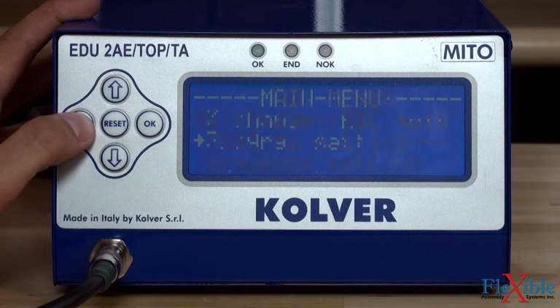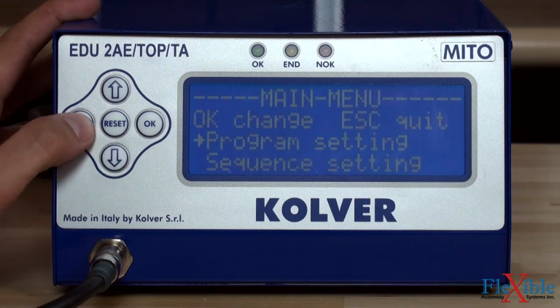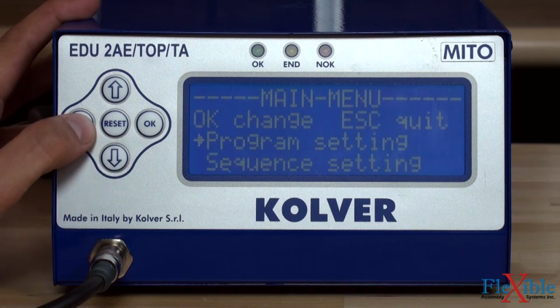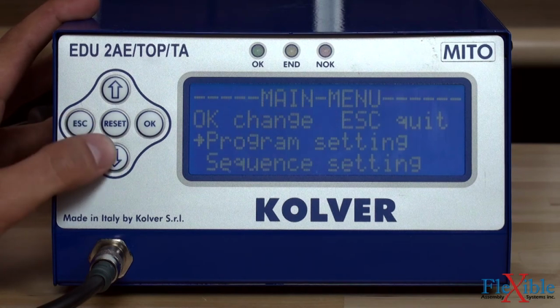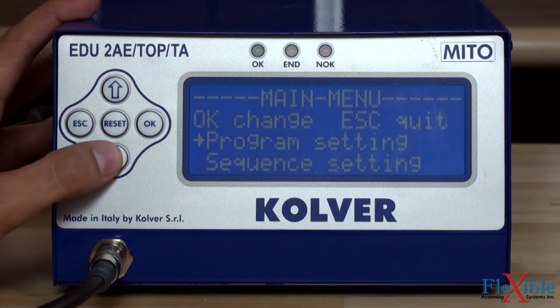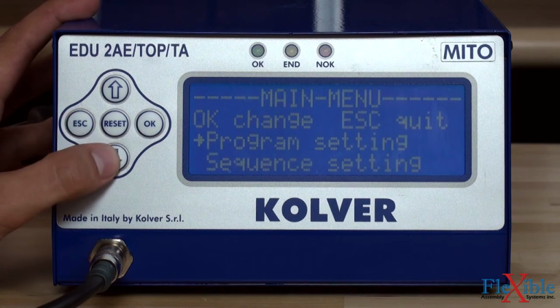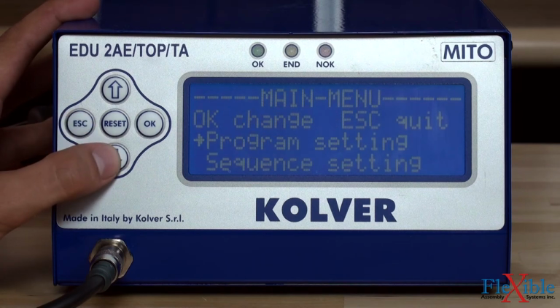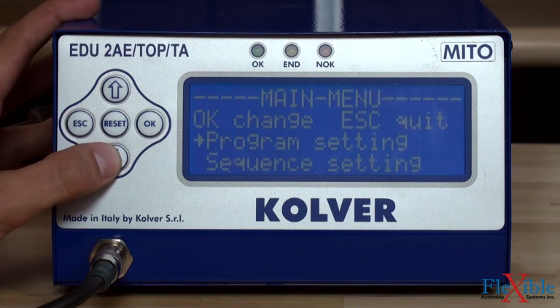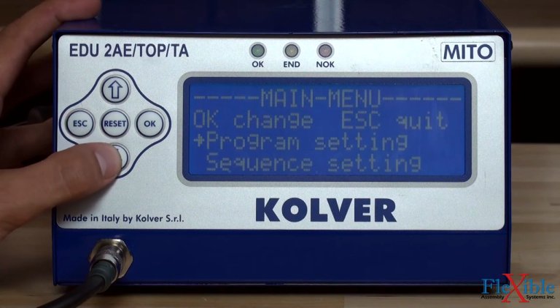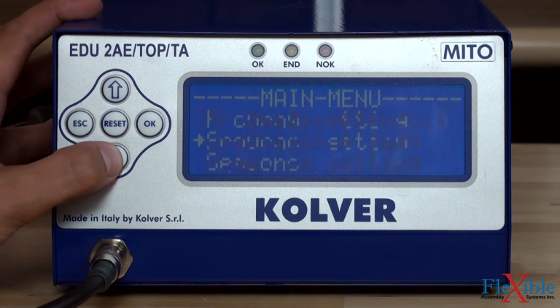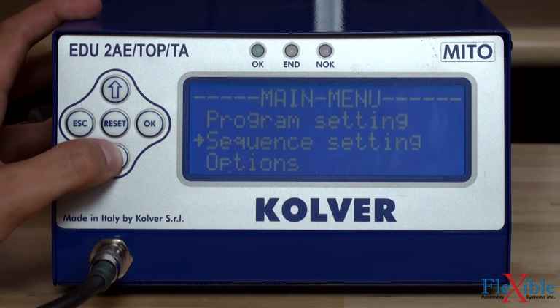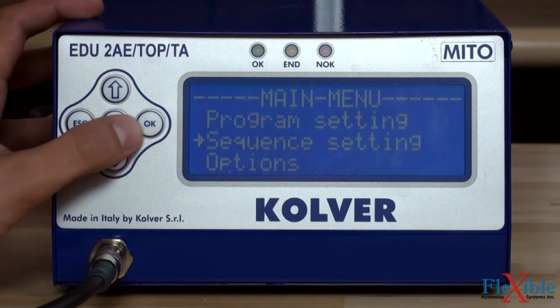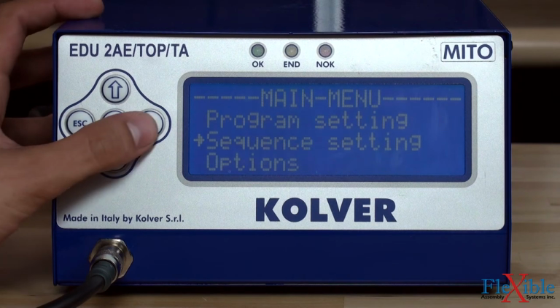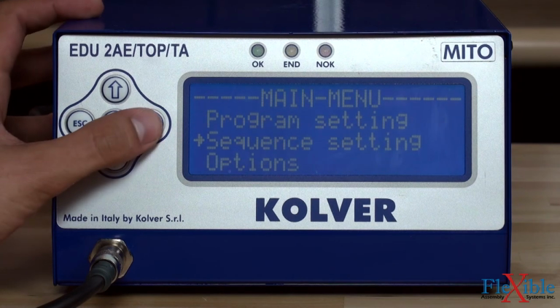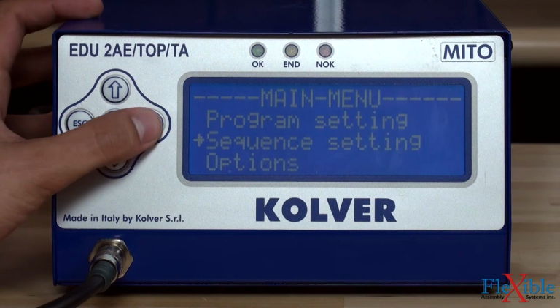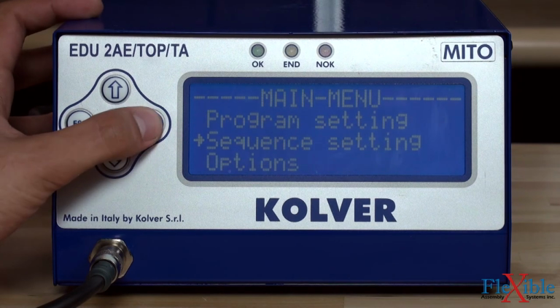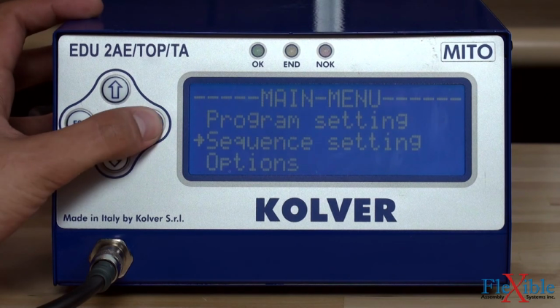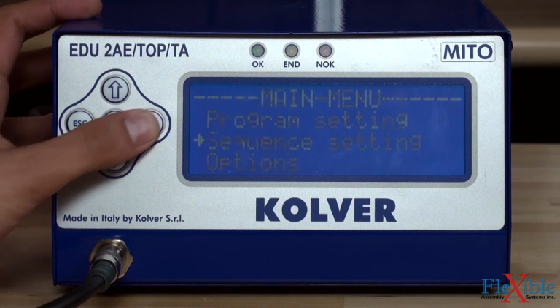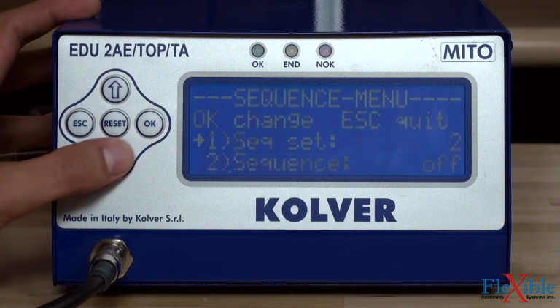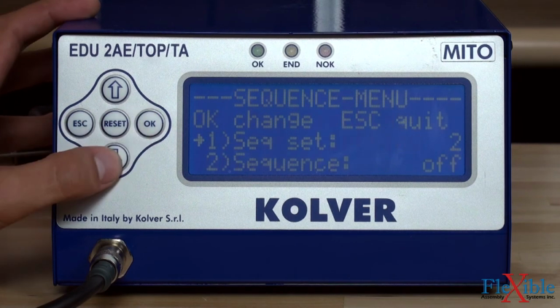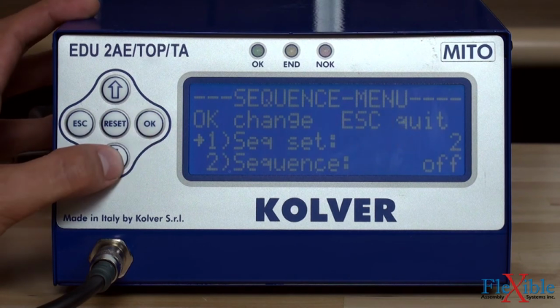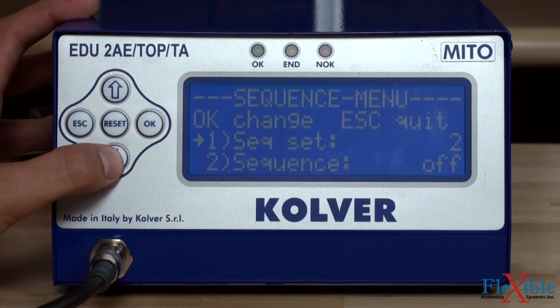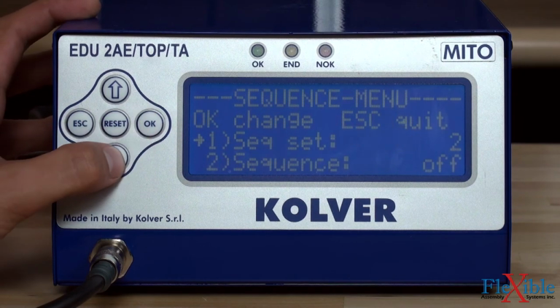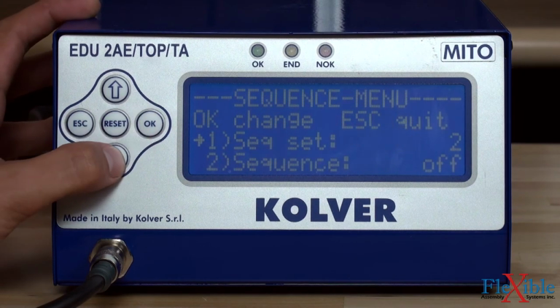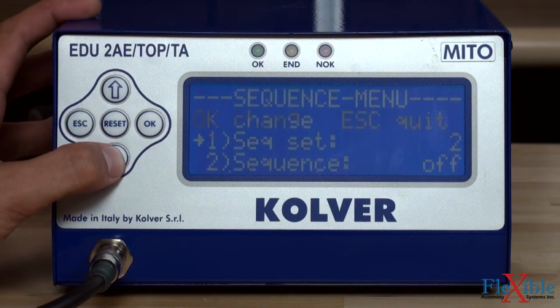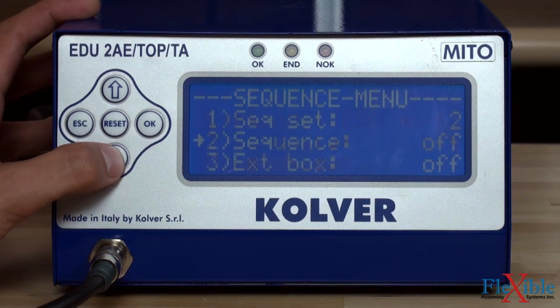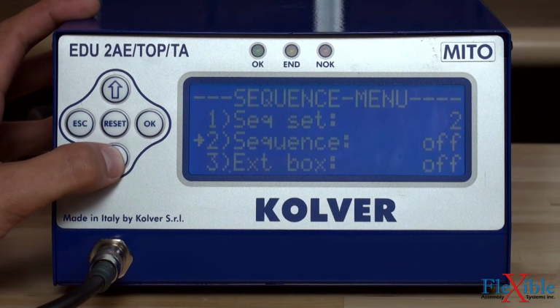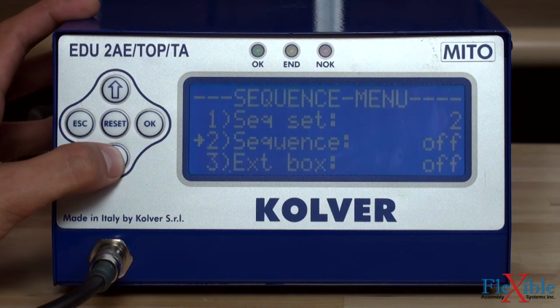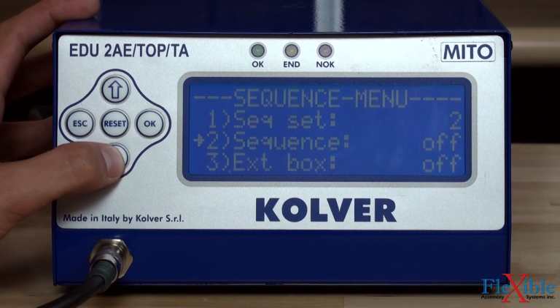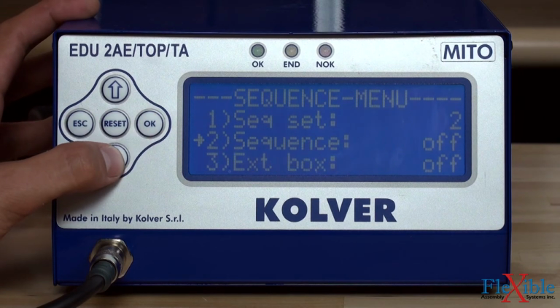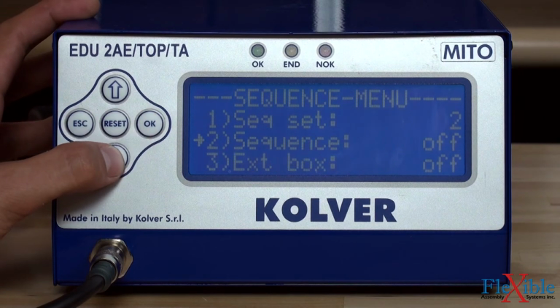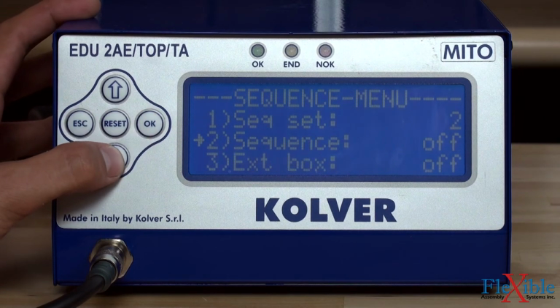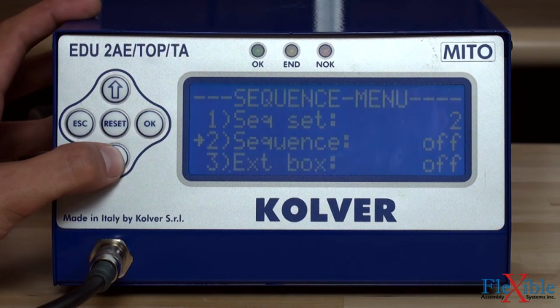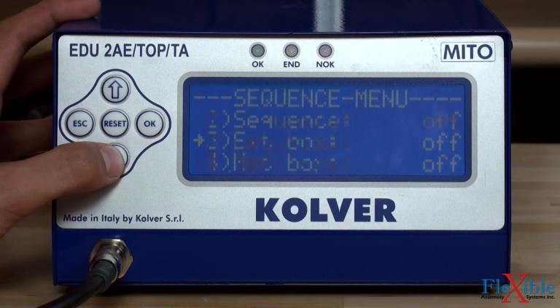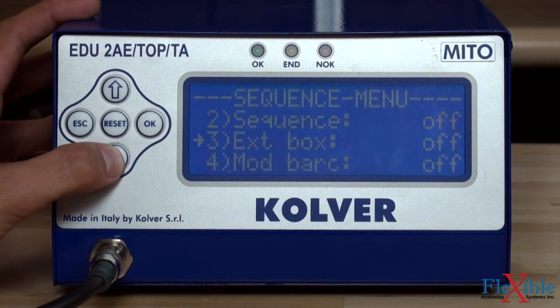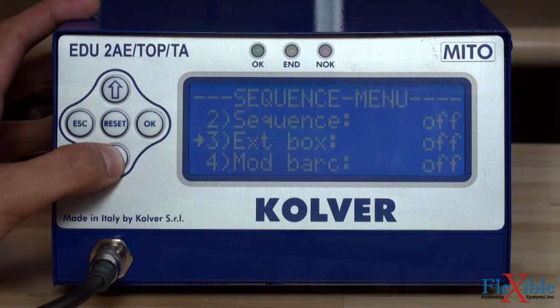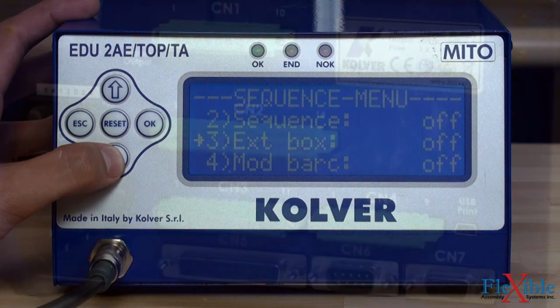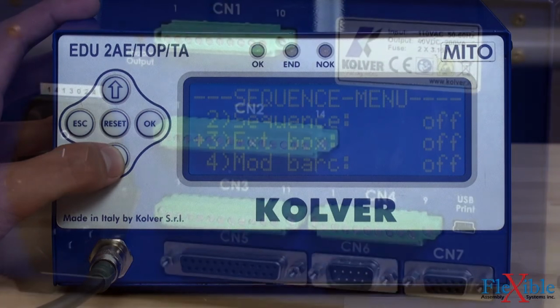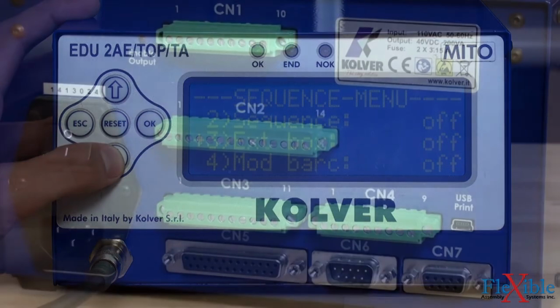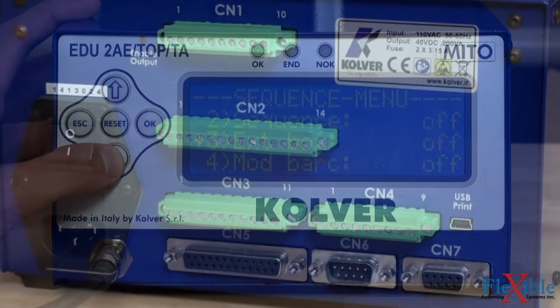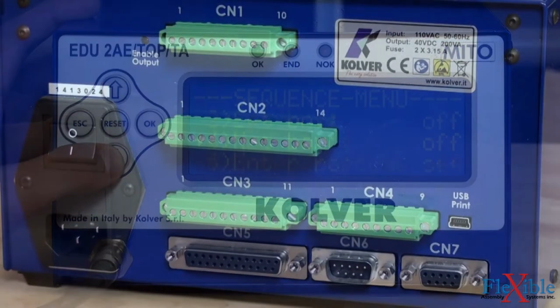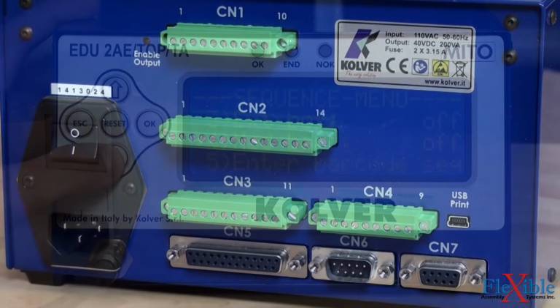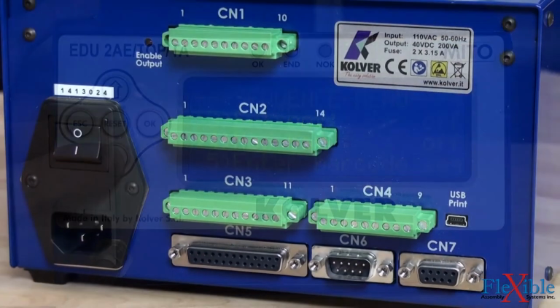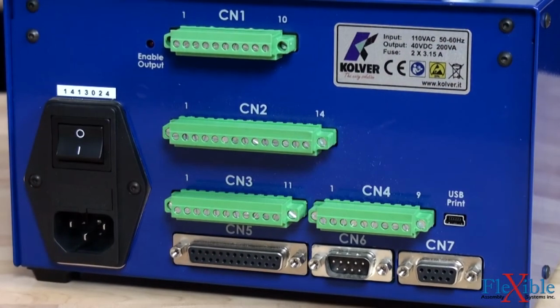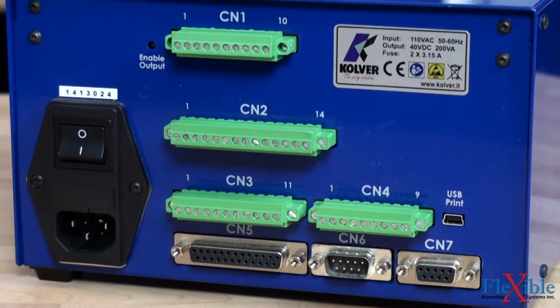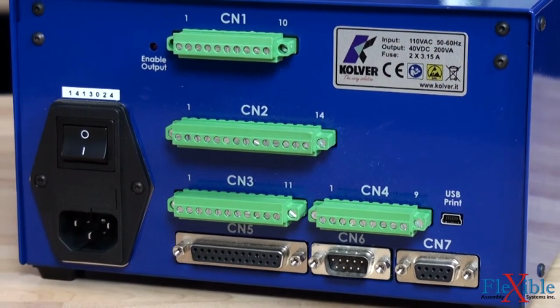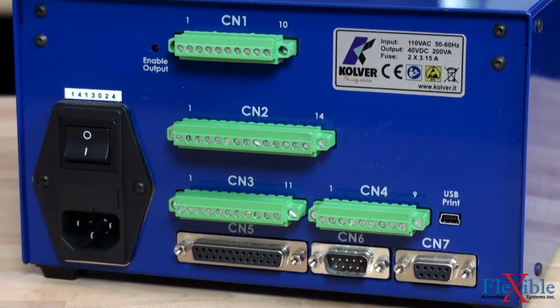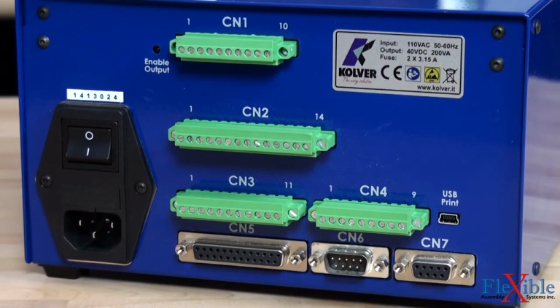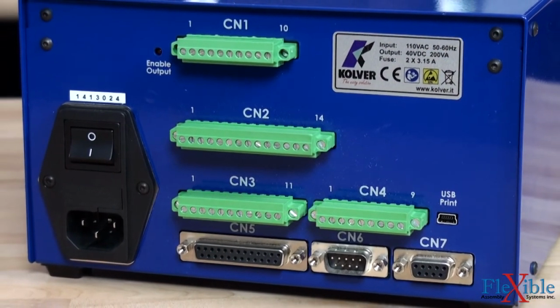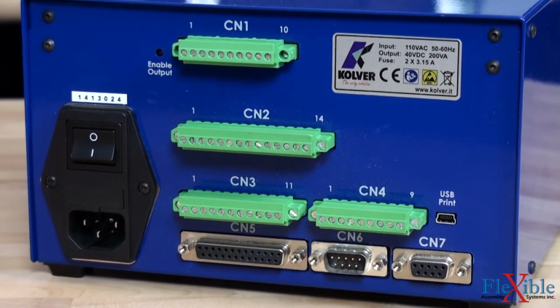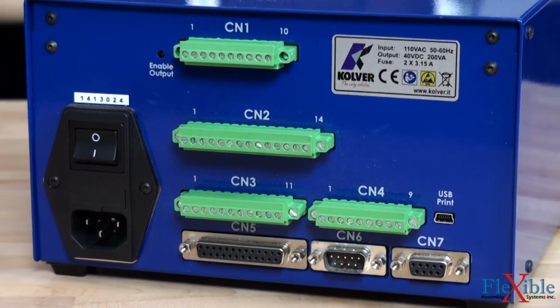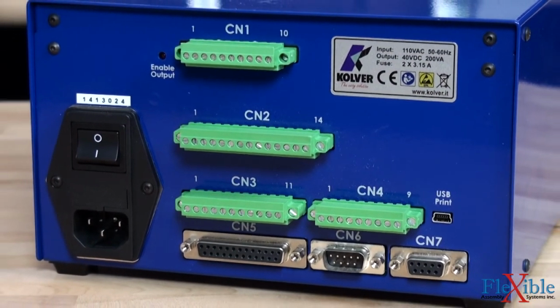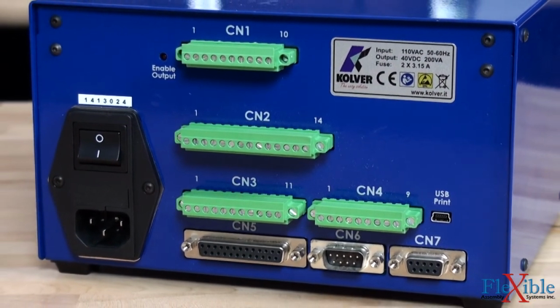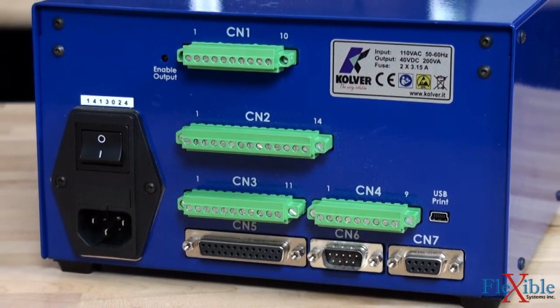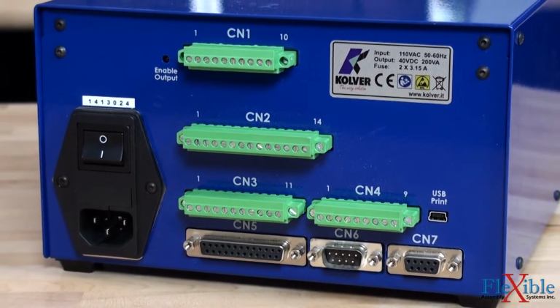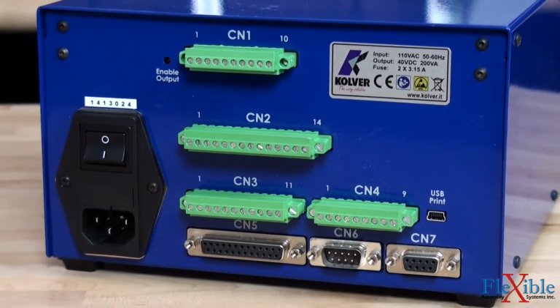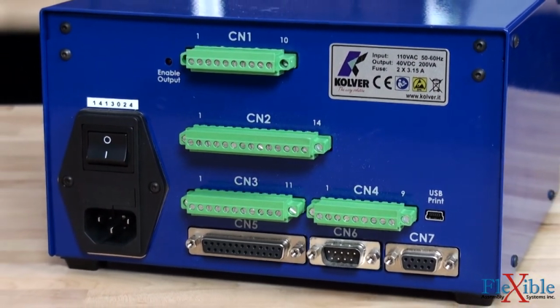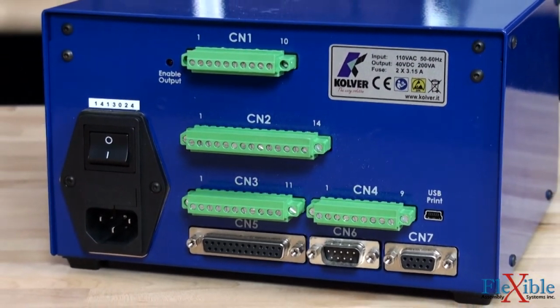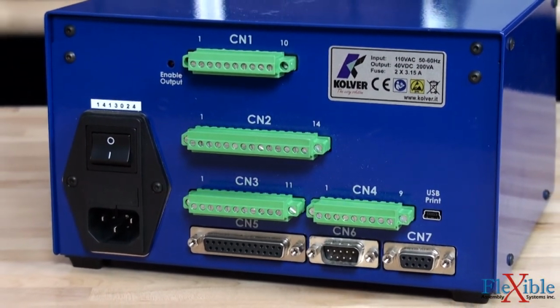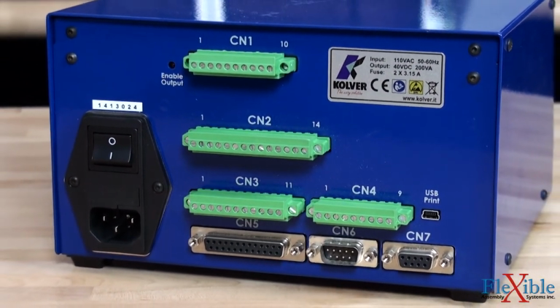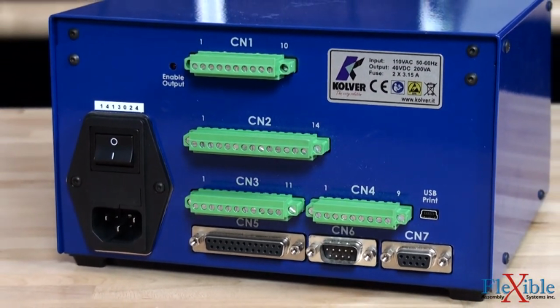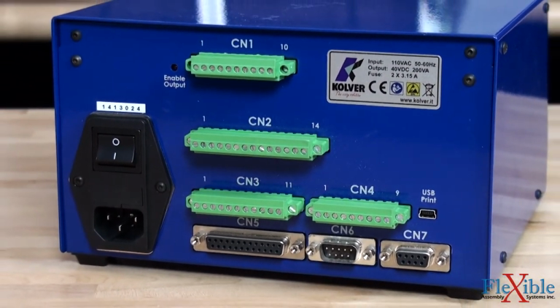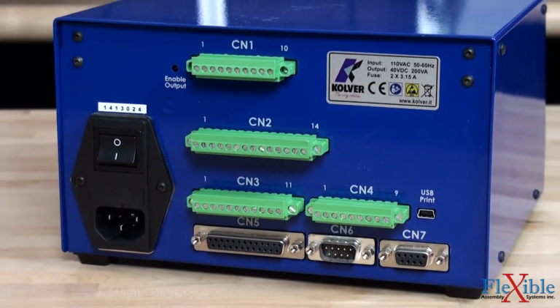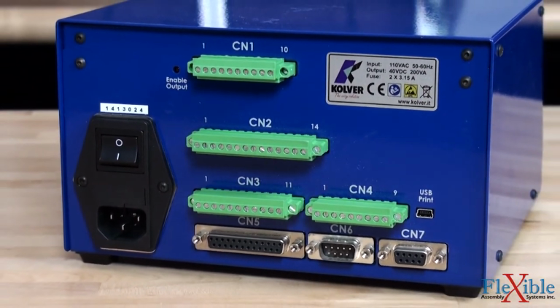The T.O.P. variety seen here allows for programming up to 8 P sets and access to one USB and 15 input output ports.